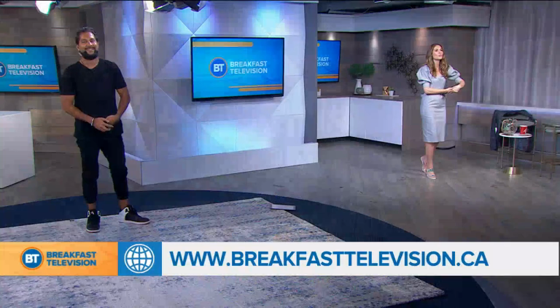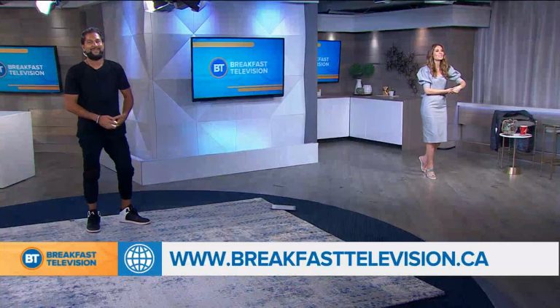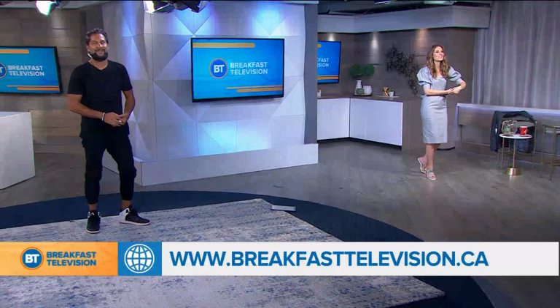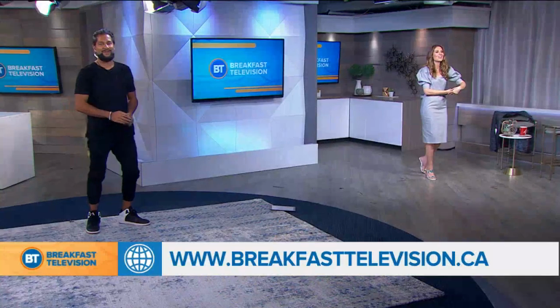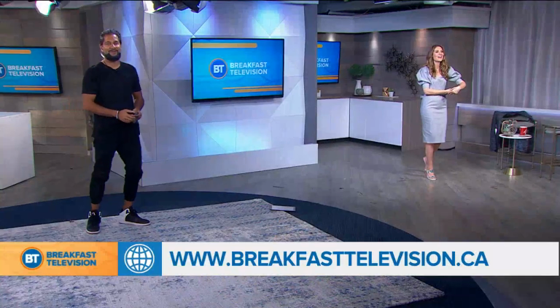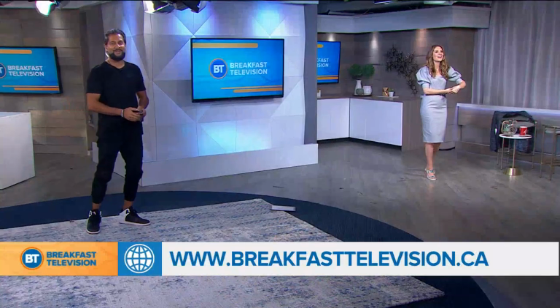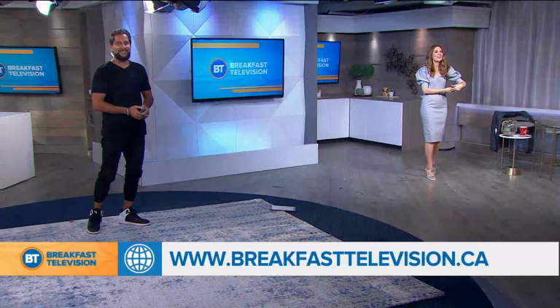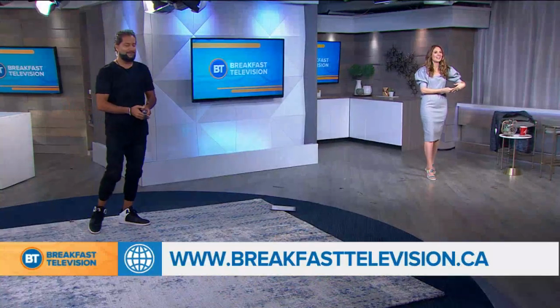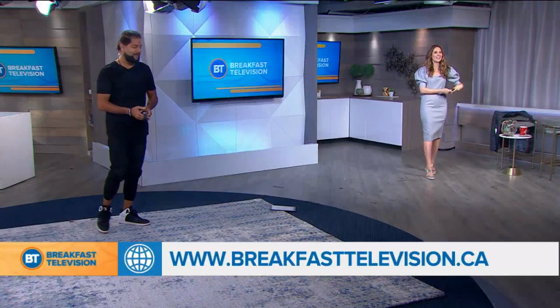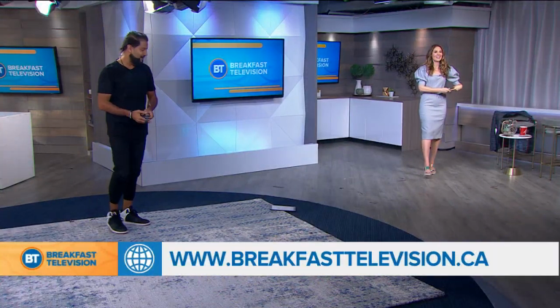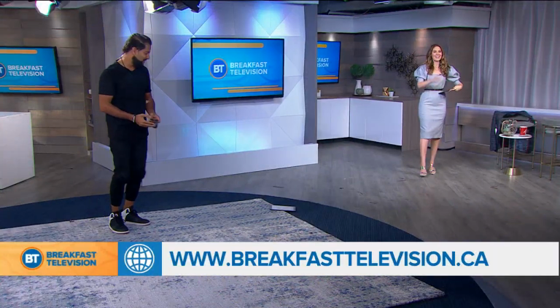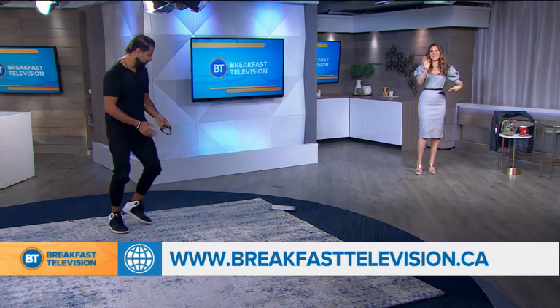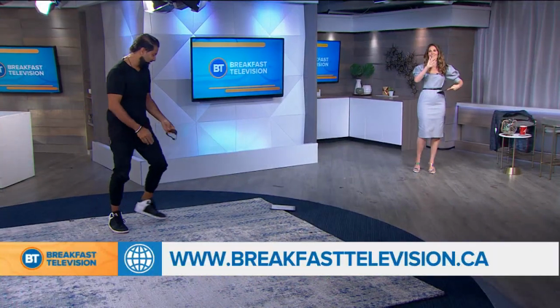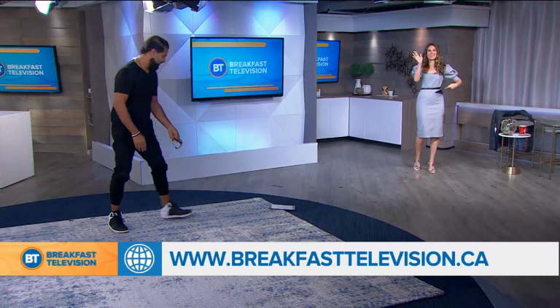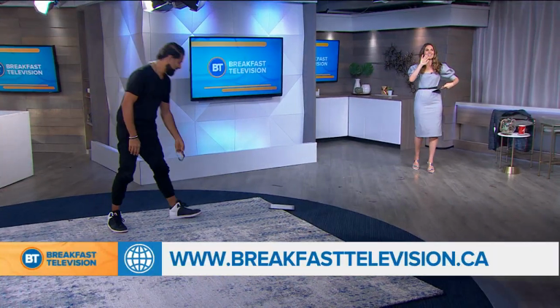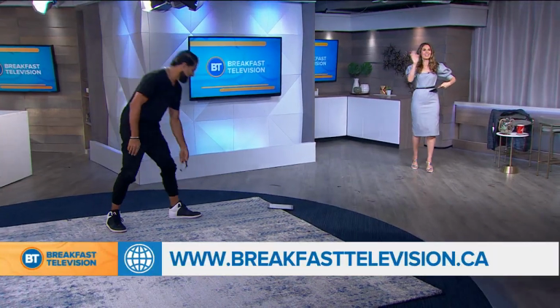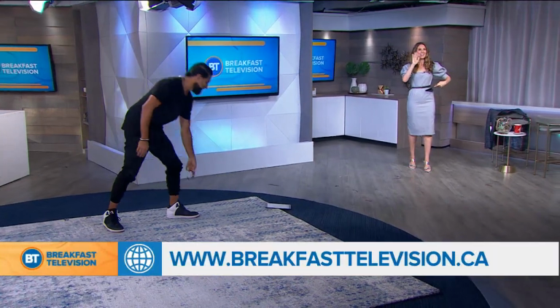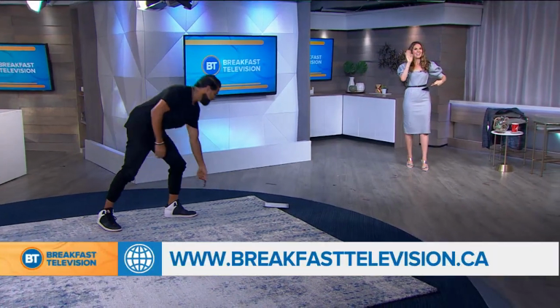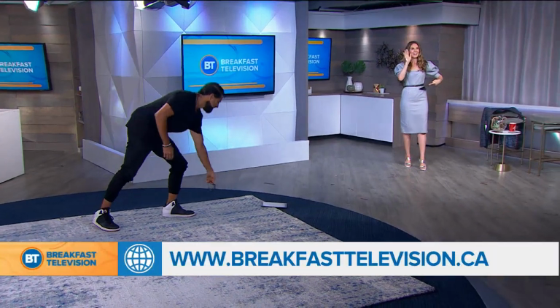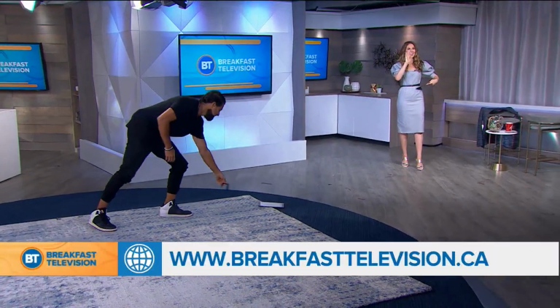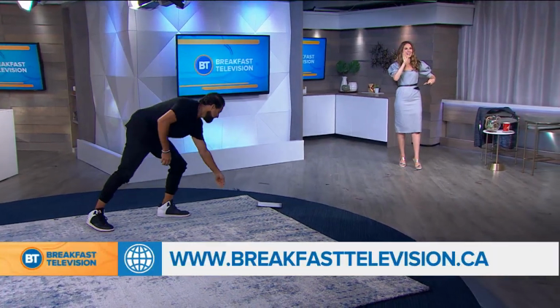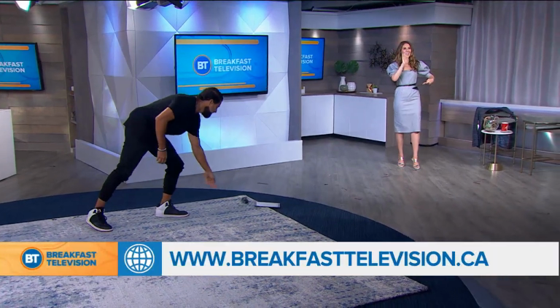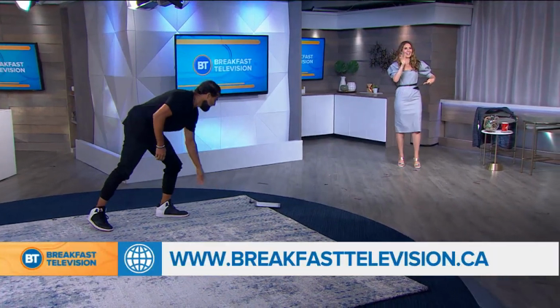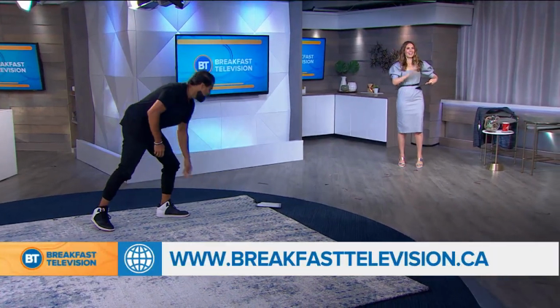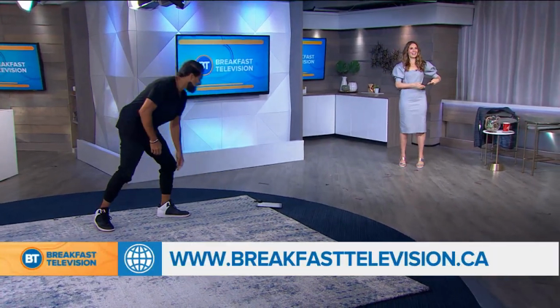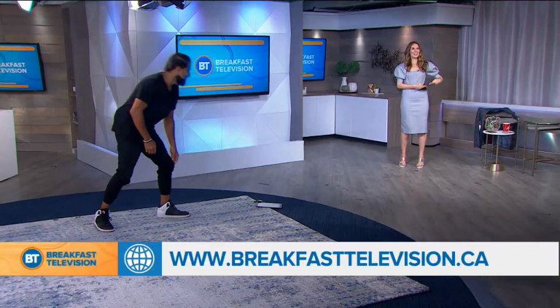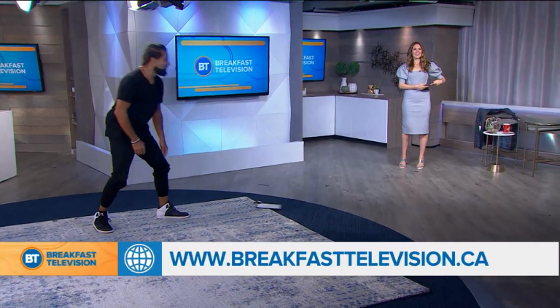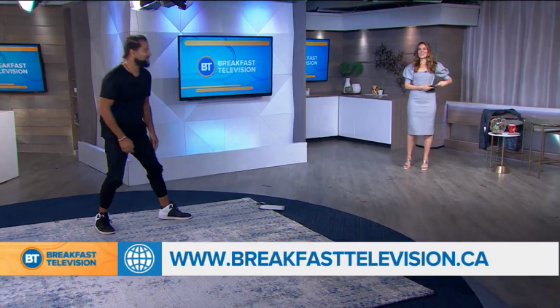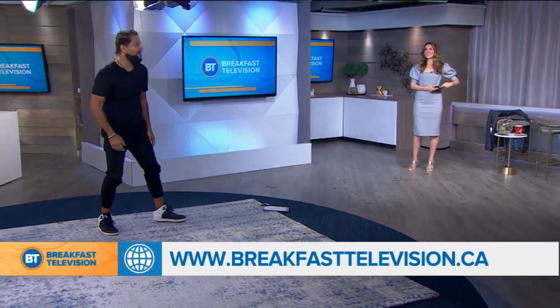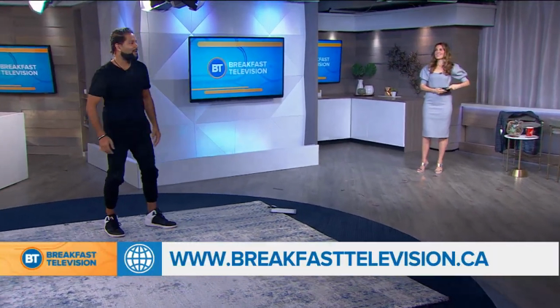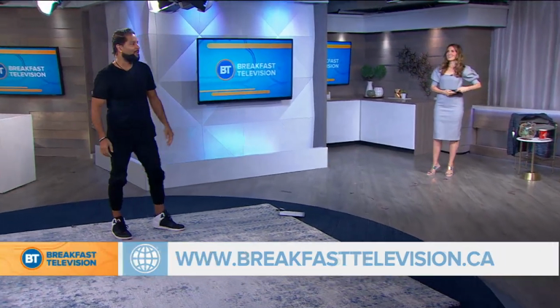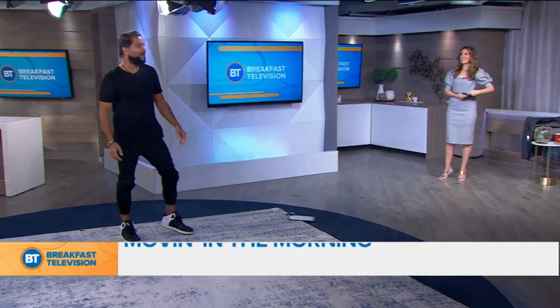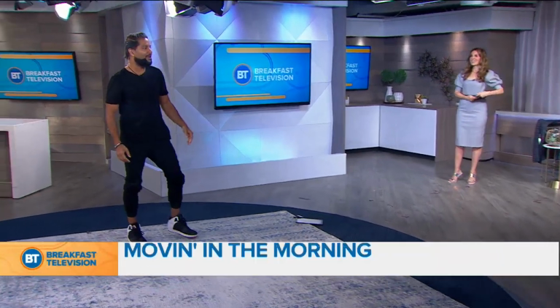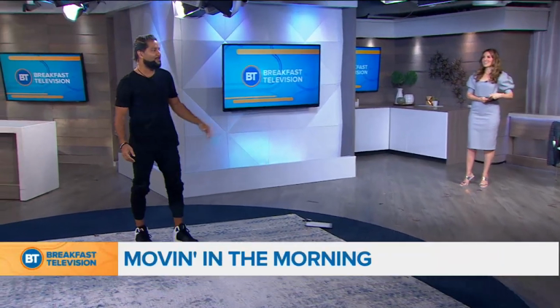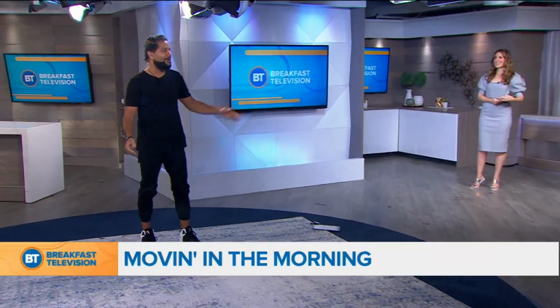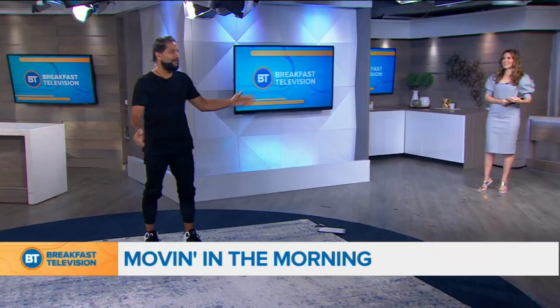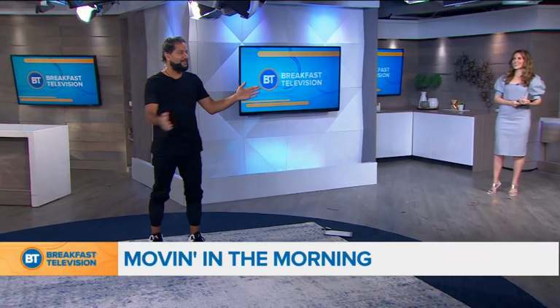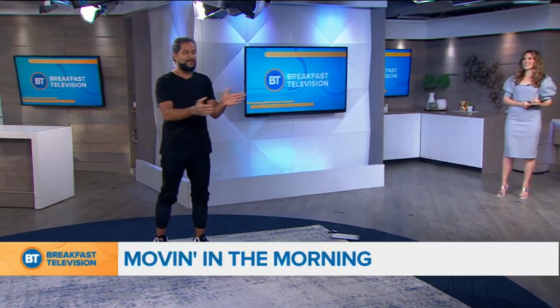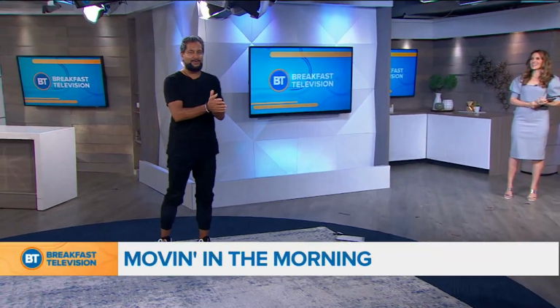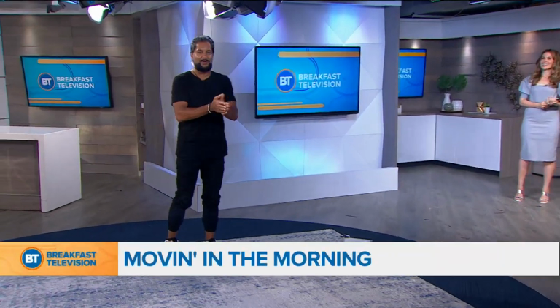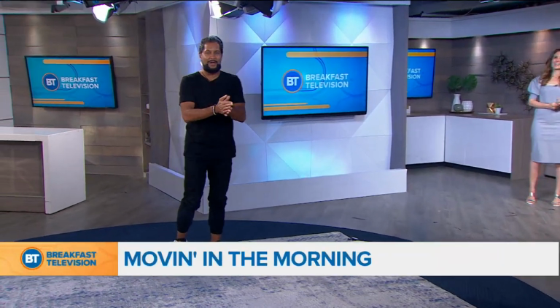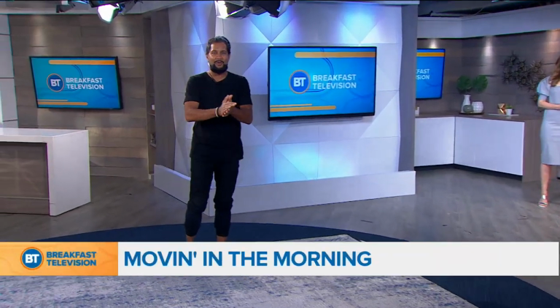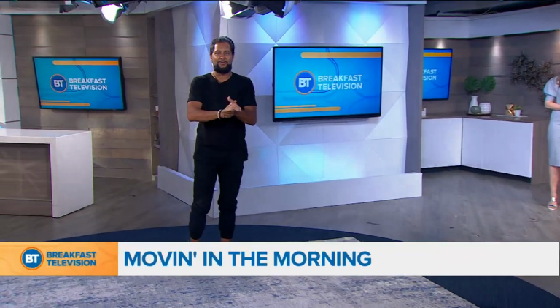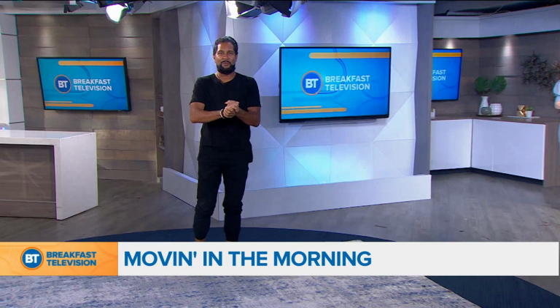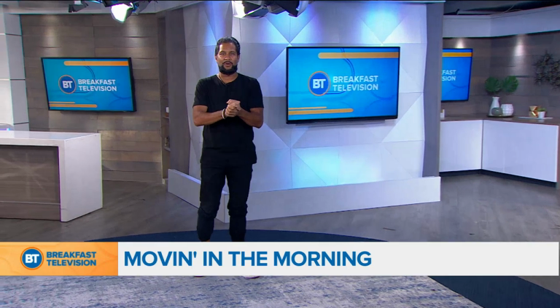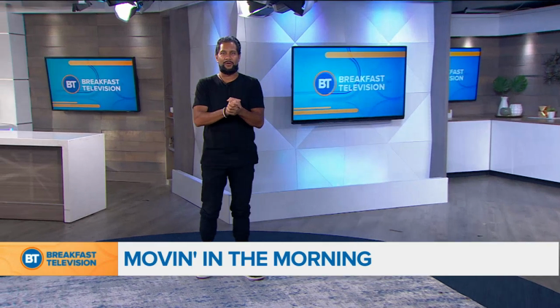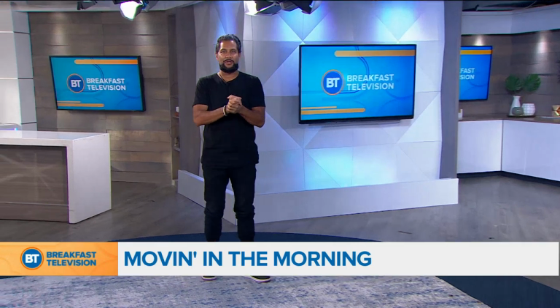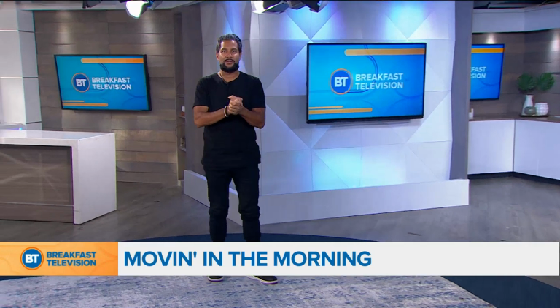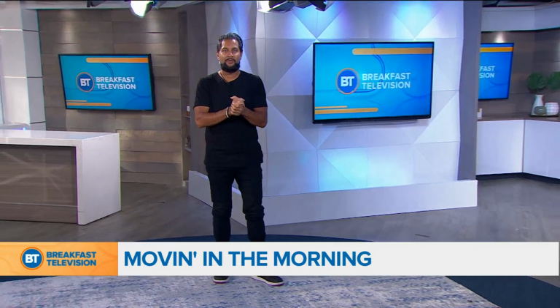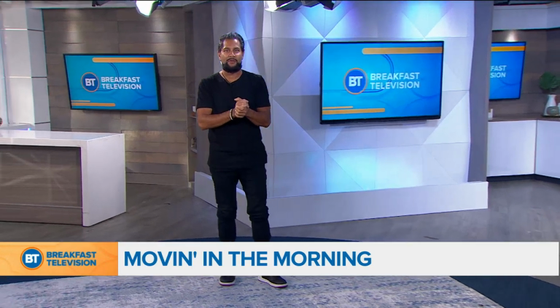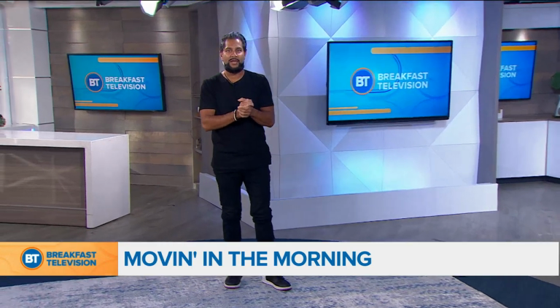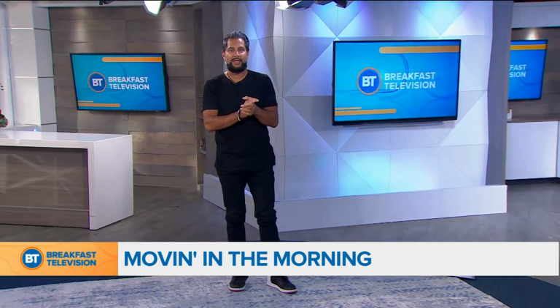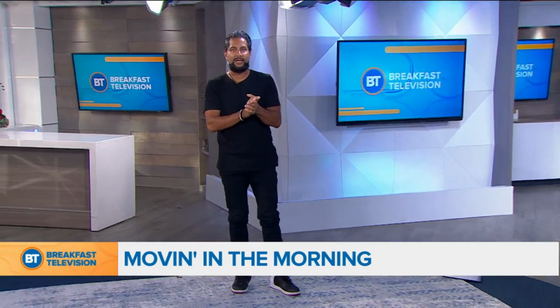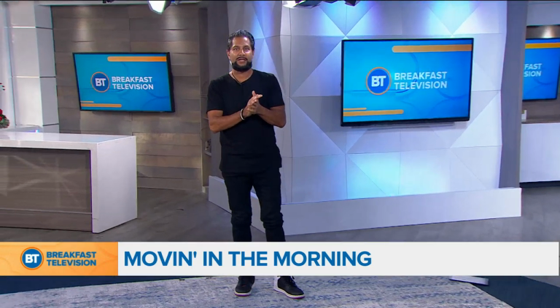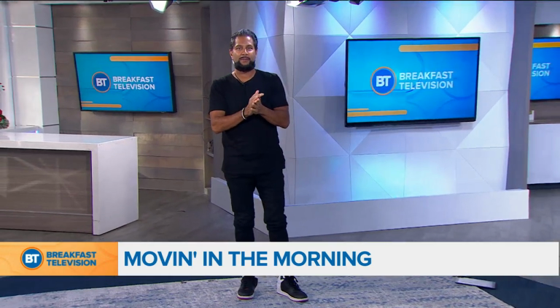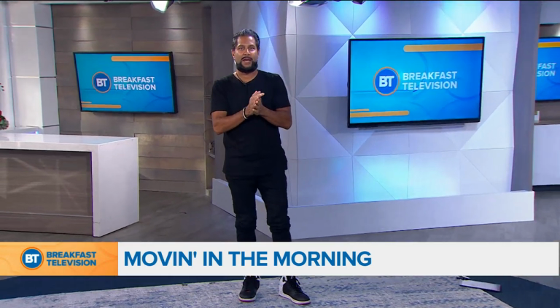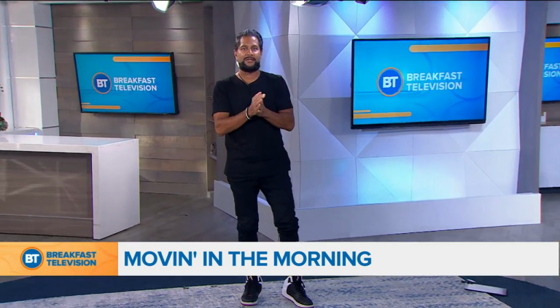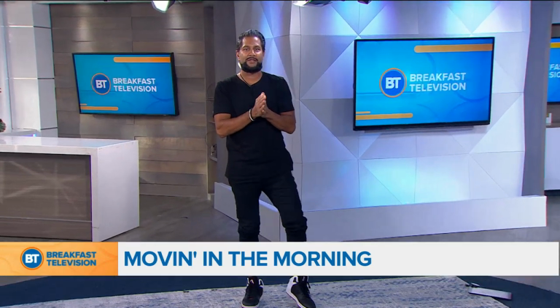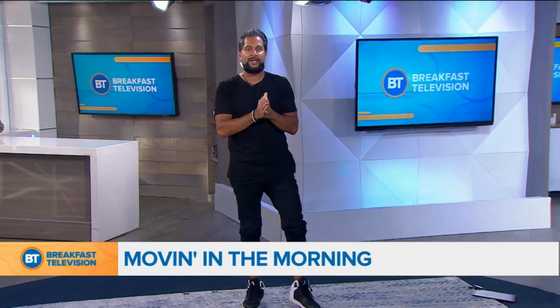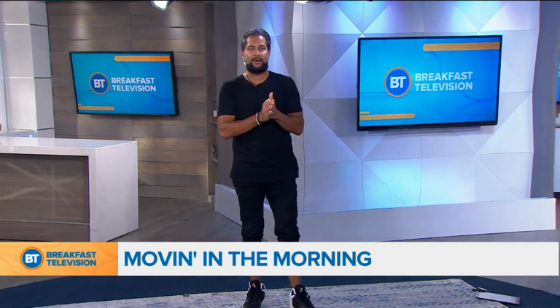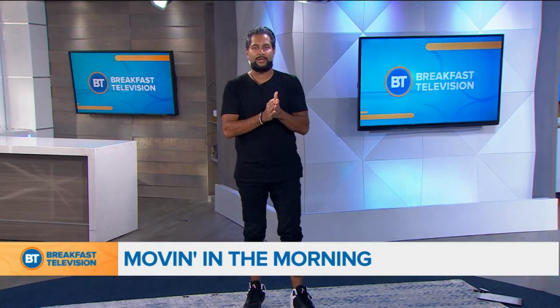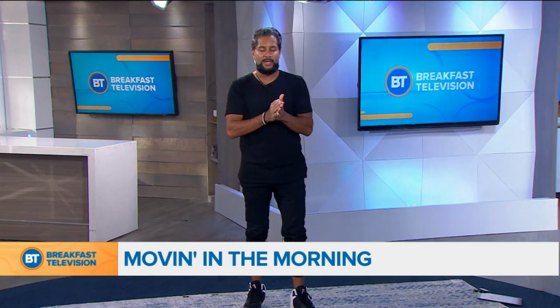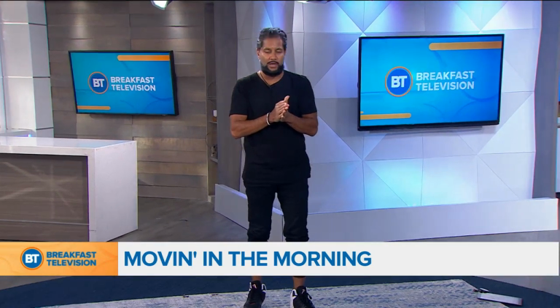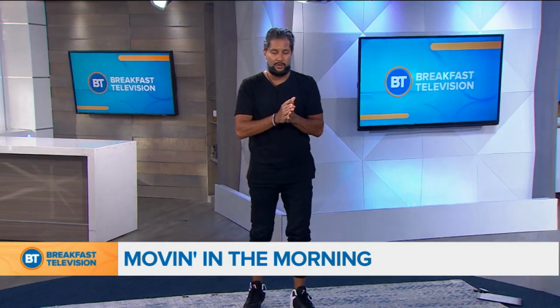Good morning, Sarah. What's up, Sarah? Good morning. Sarah, we're getting ready to get moving. We're good. So, Fitness by Sarah Taylor.